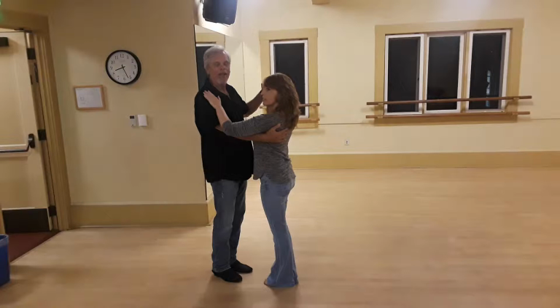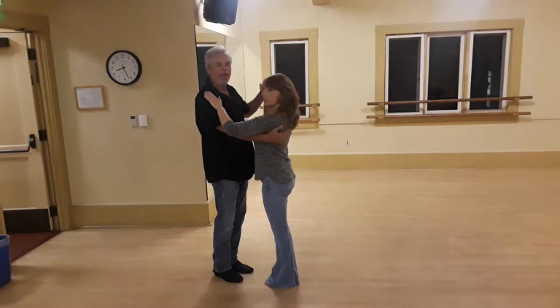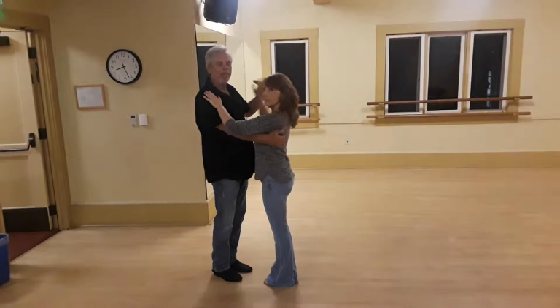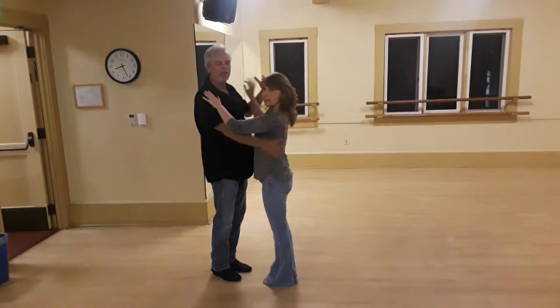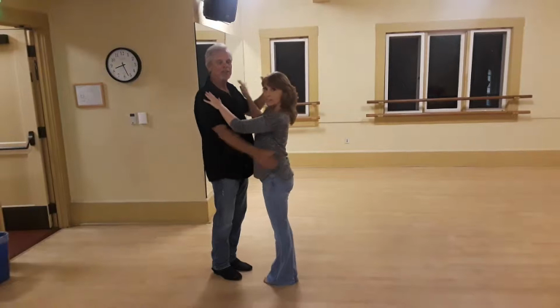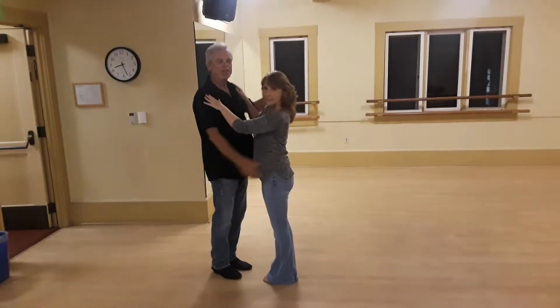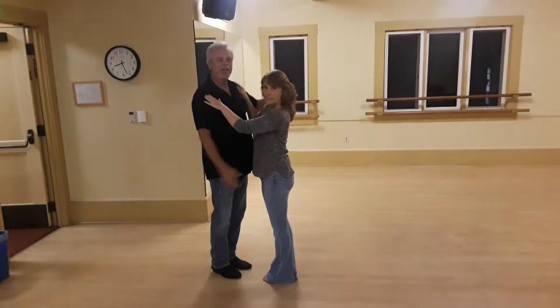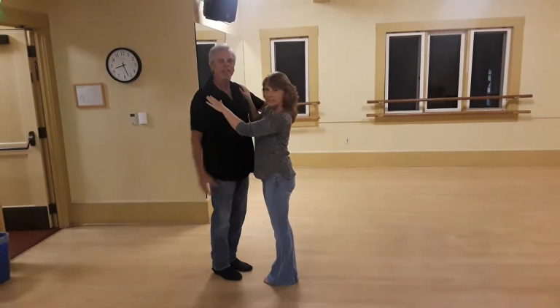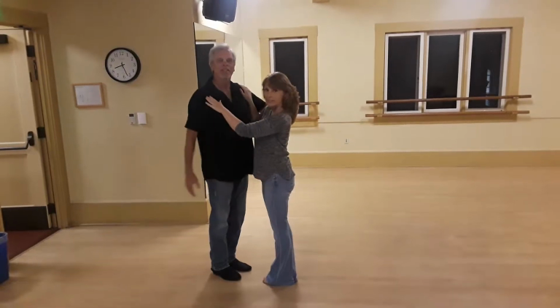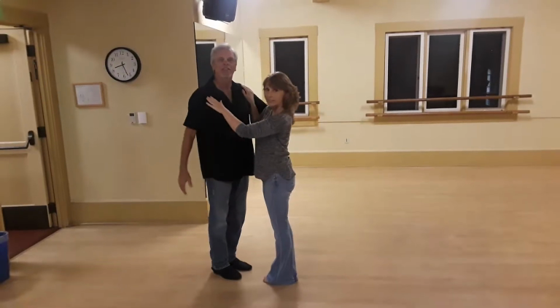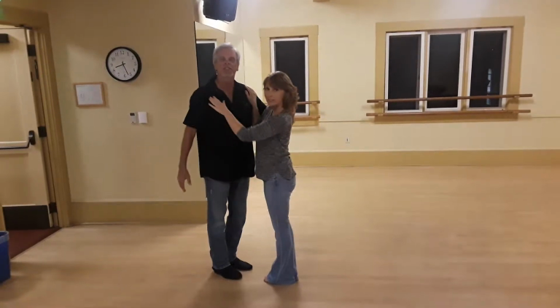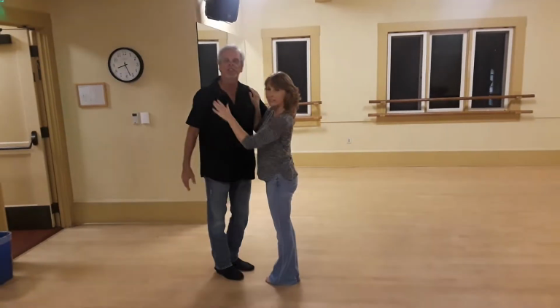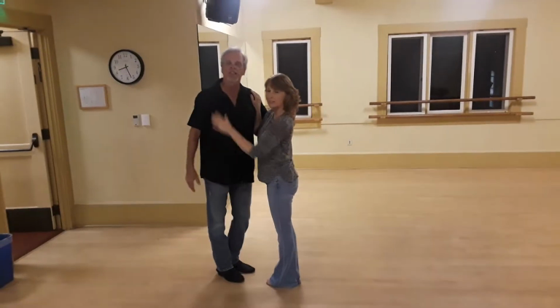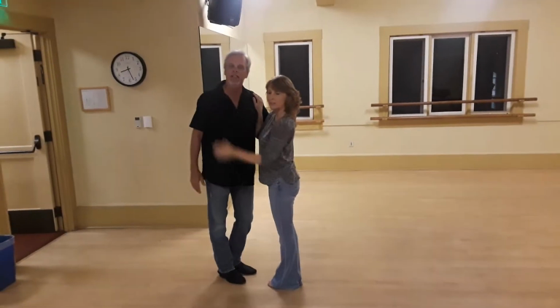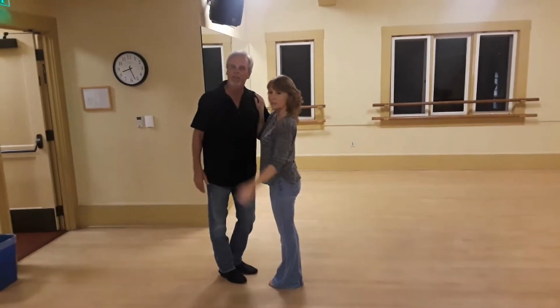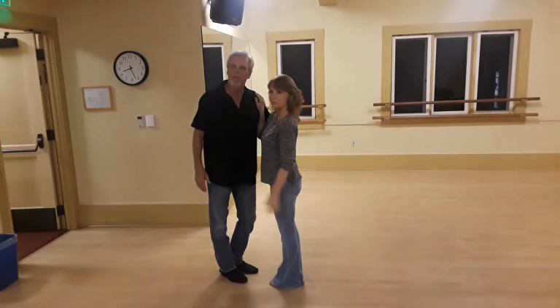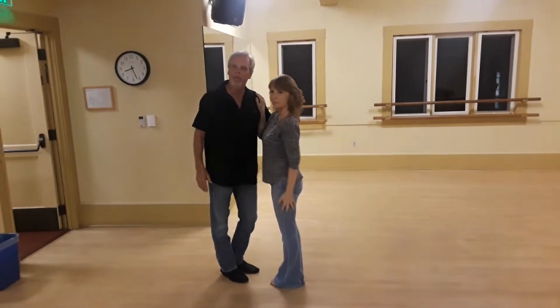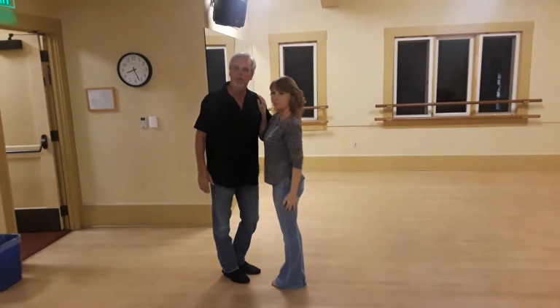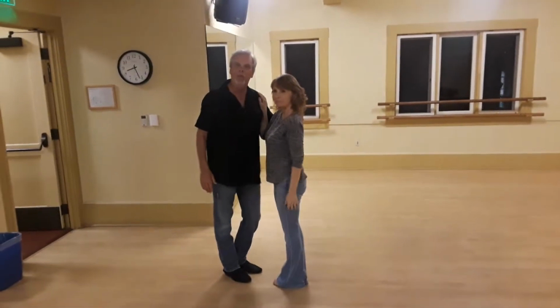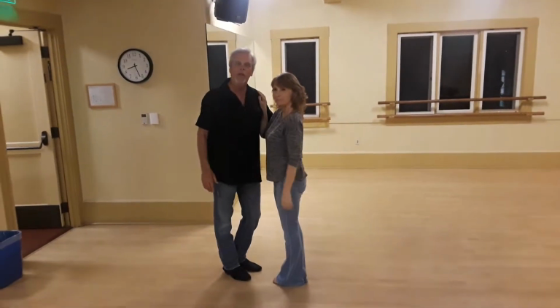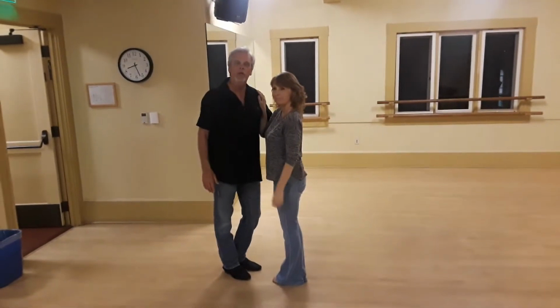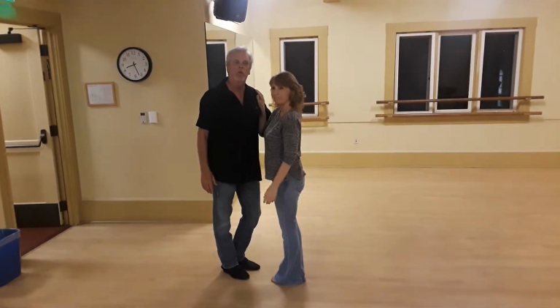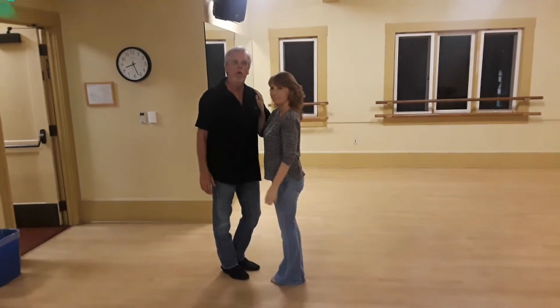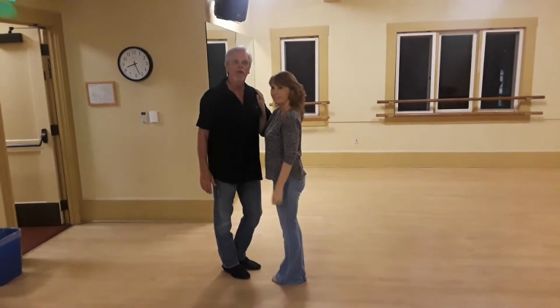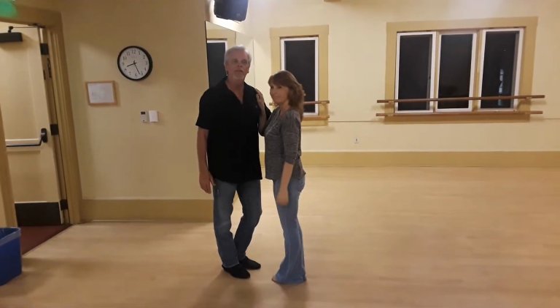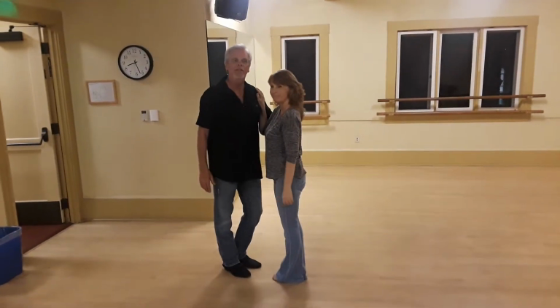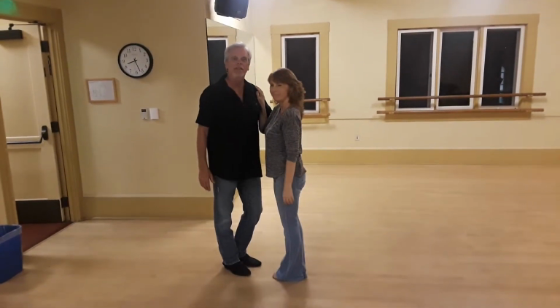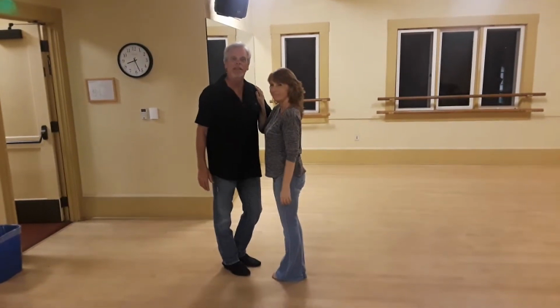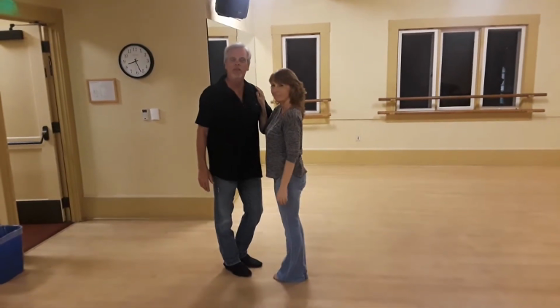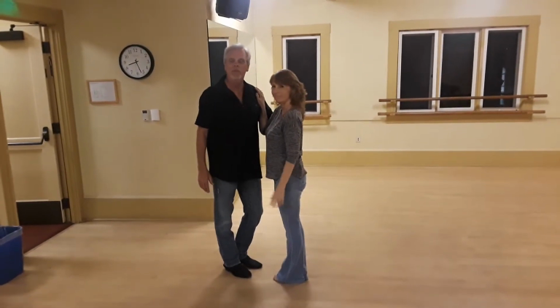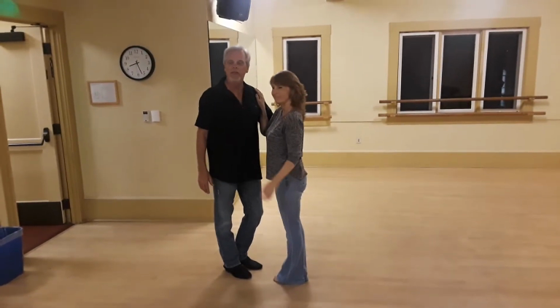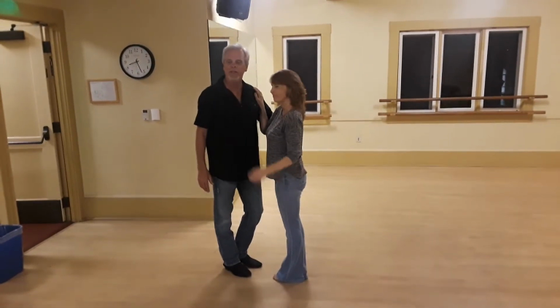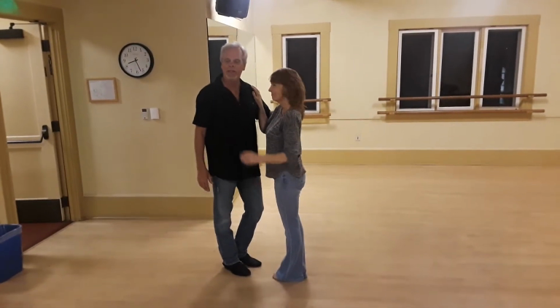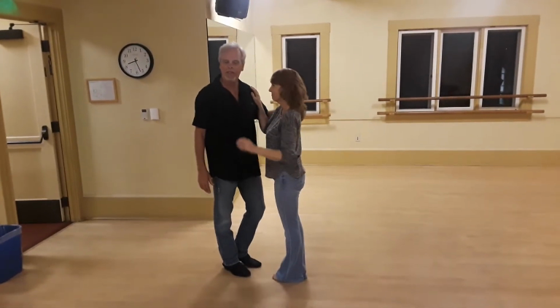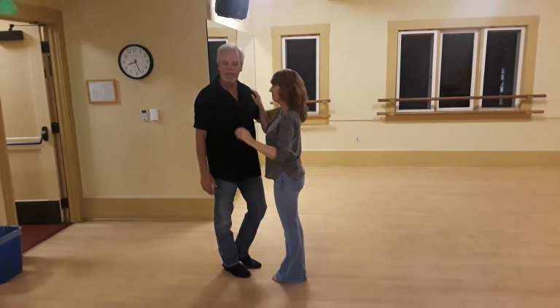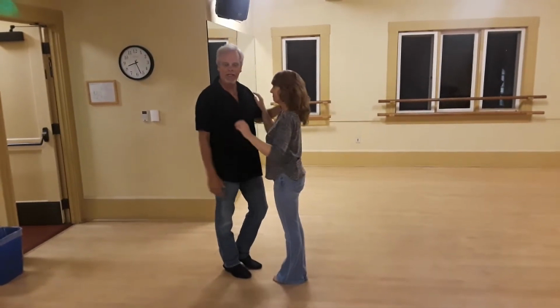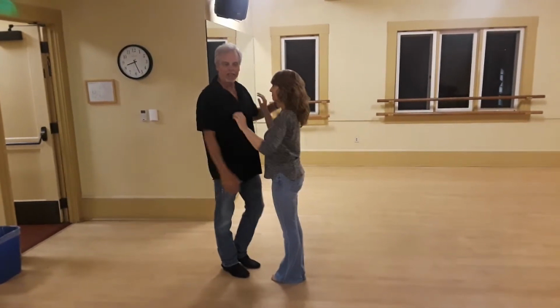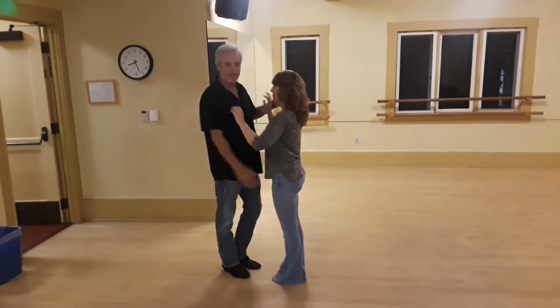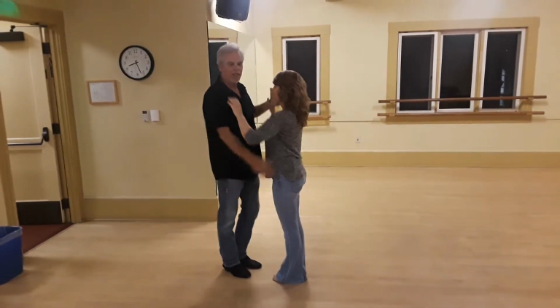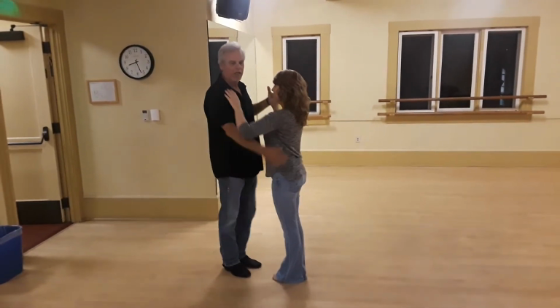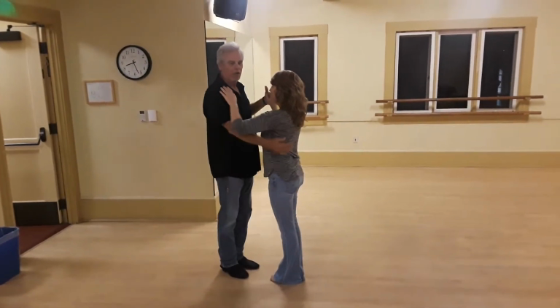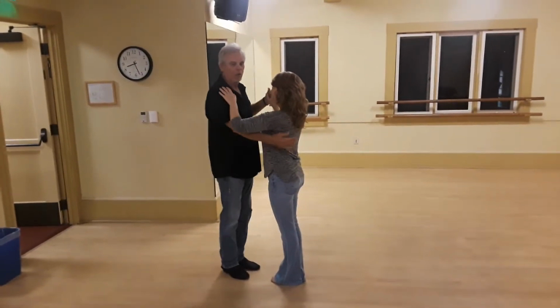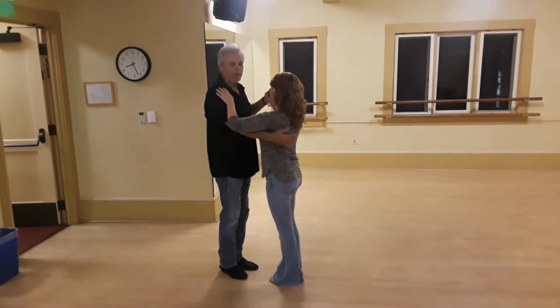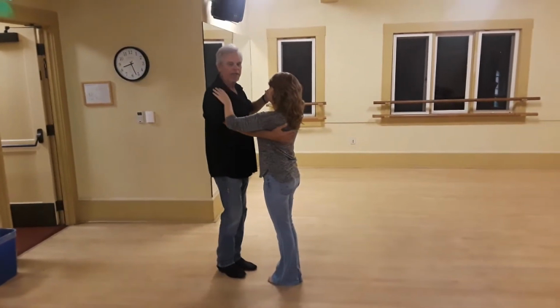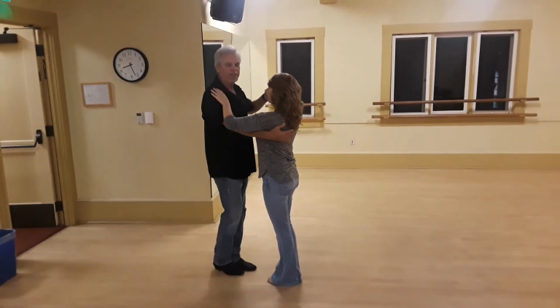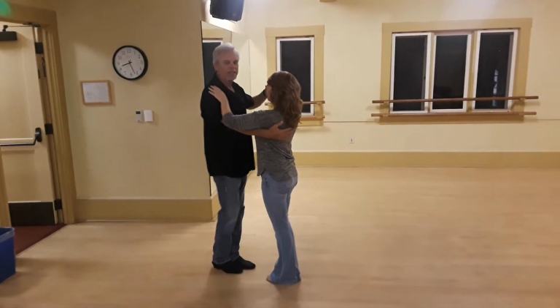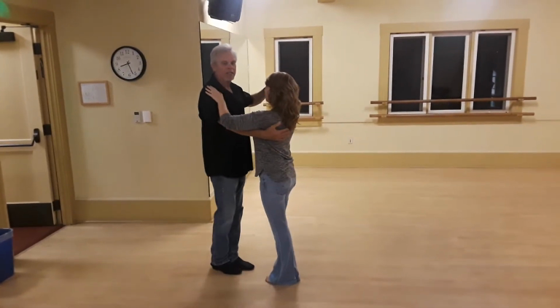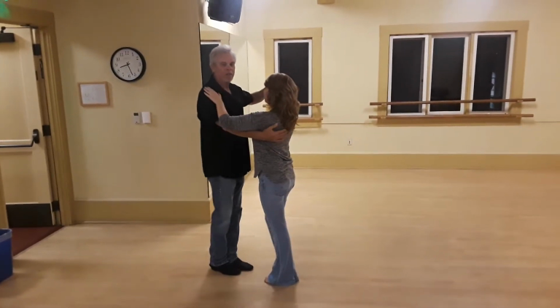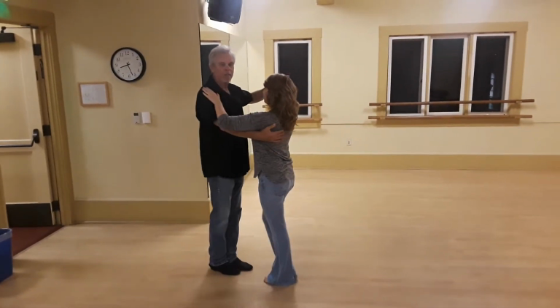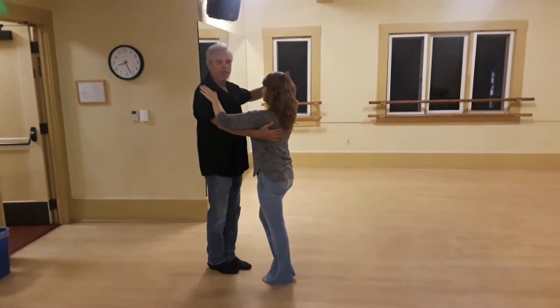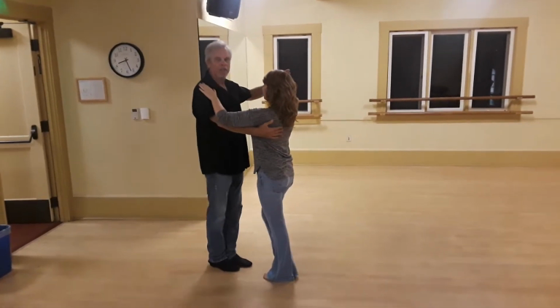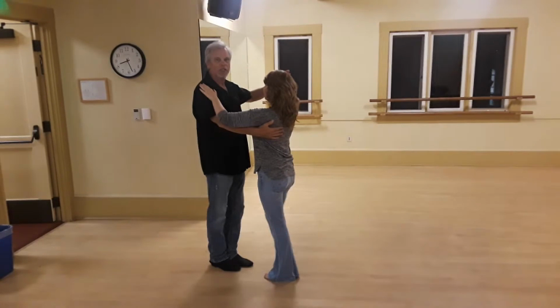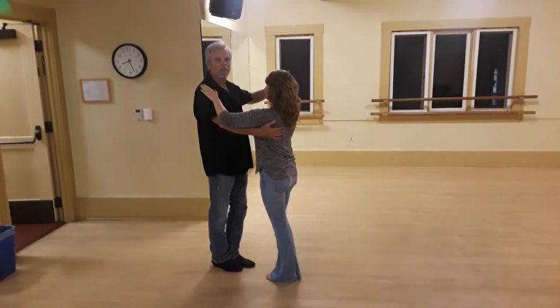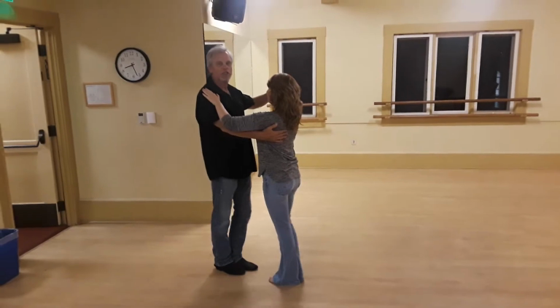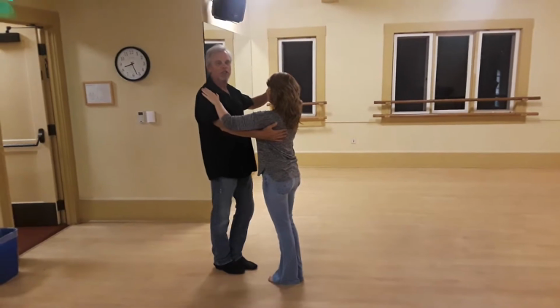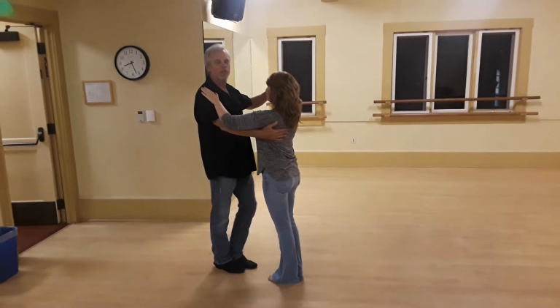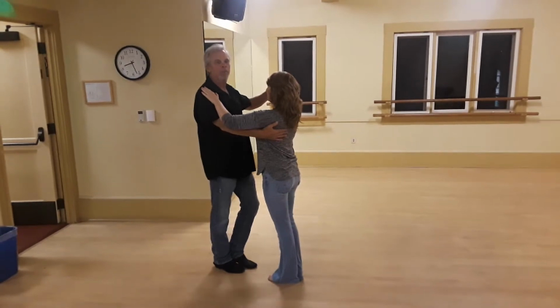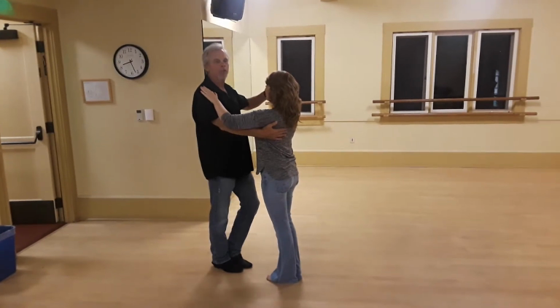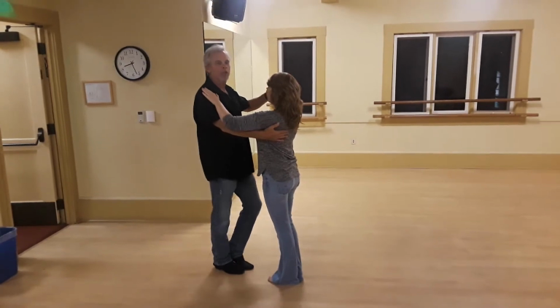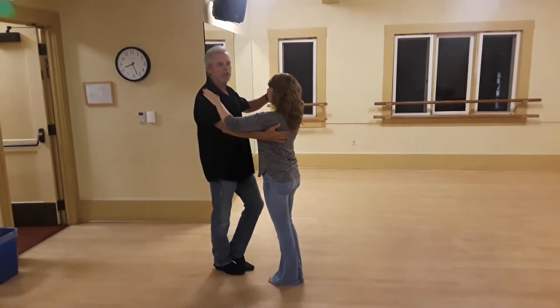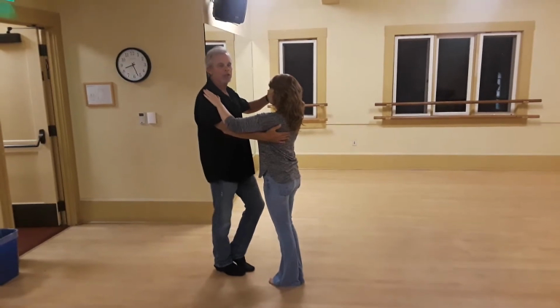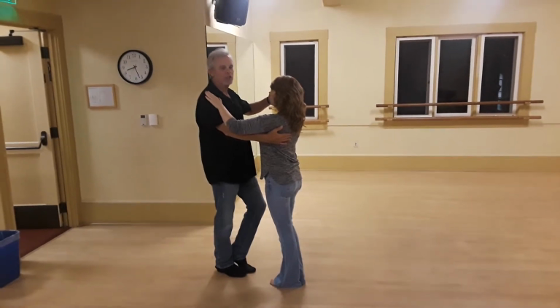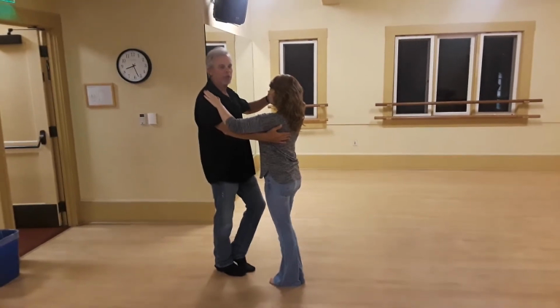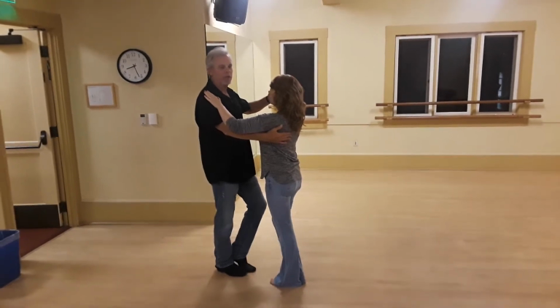April 2nd, Cindy and Bill, week one of the intermediate class. We did syncopations to pull the string.